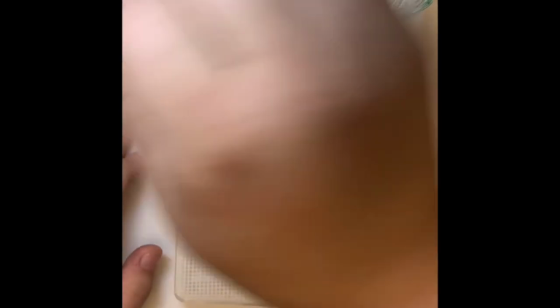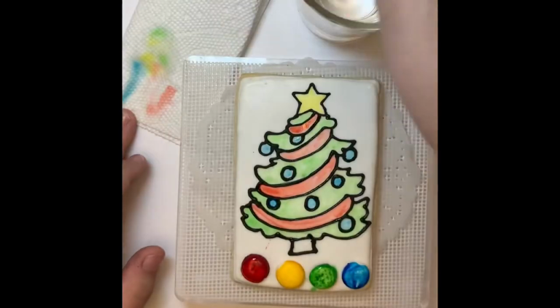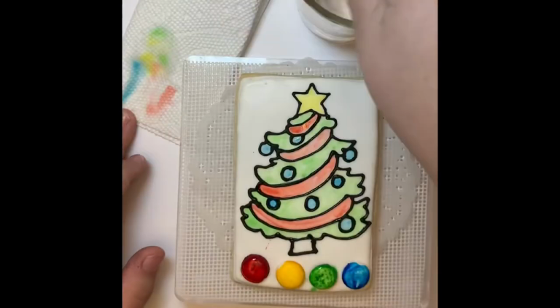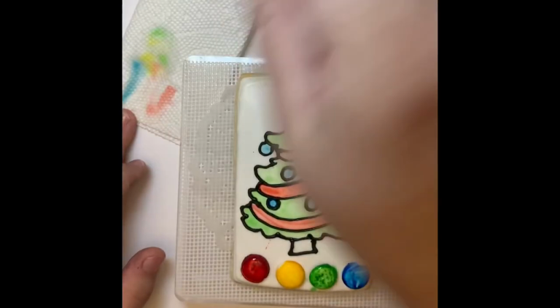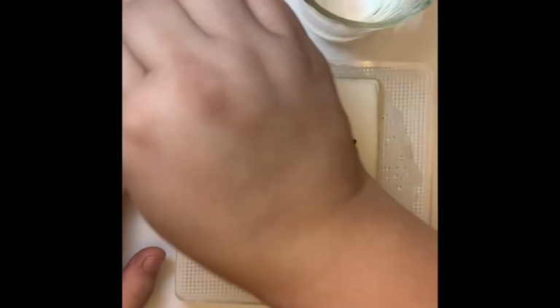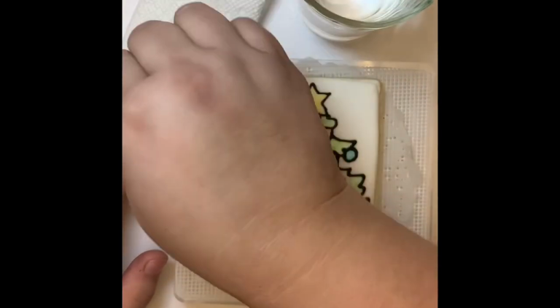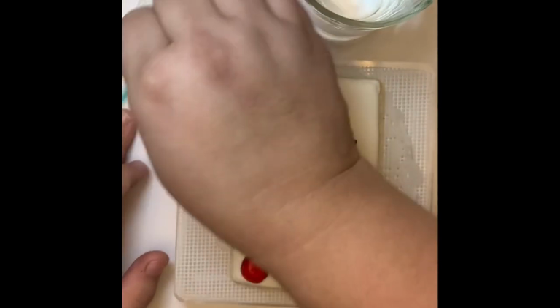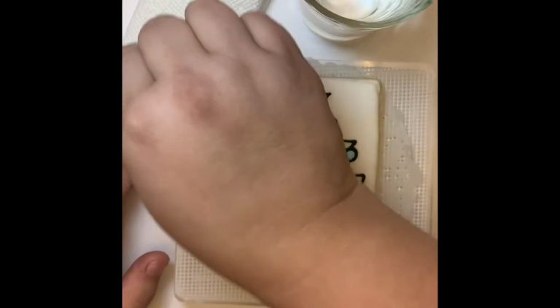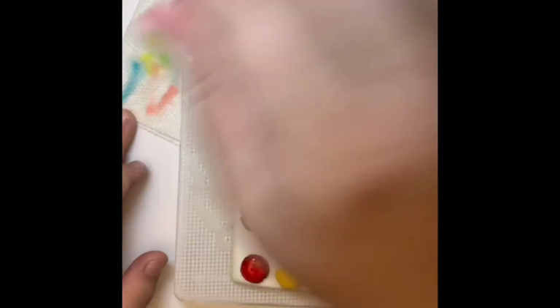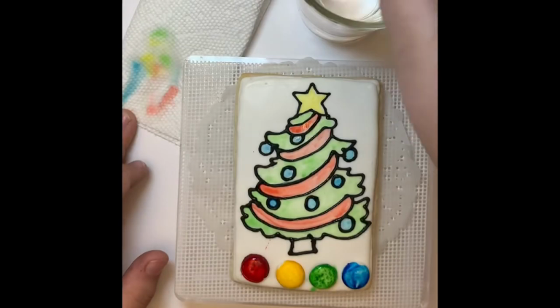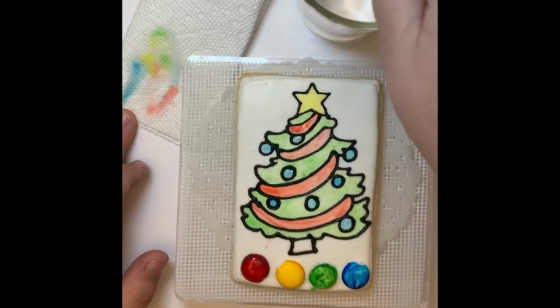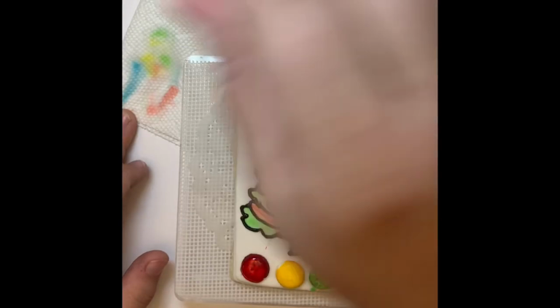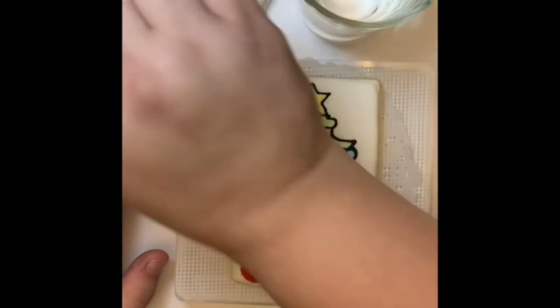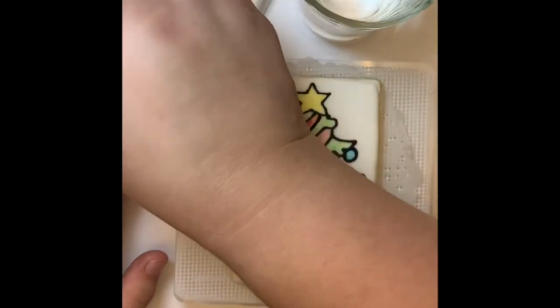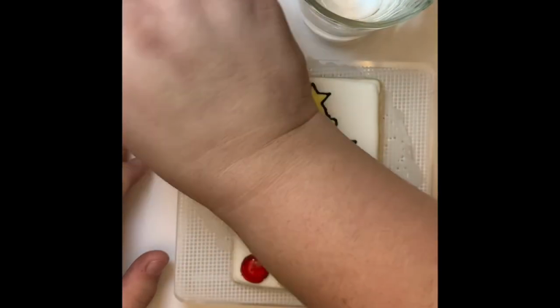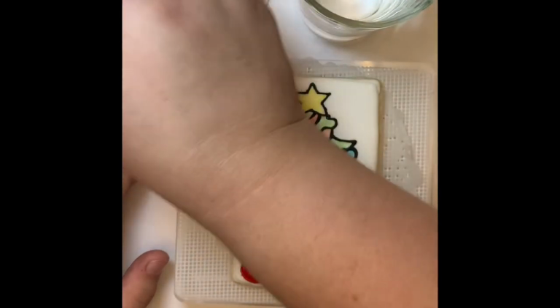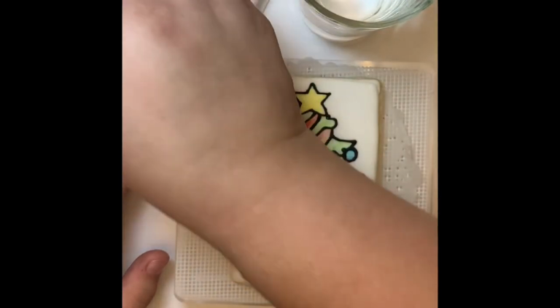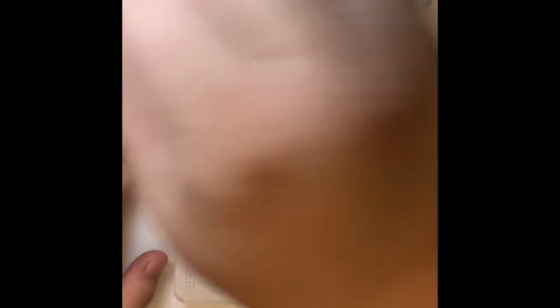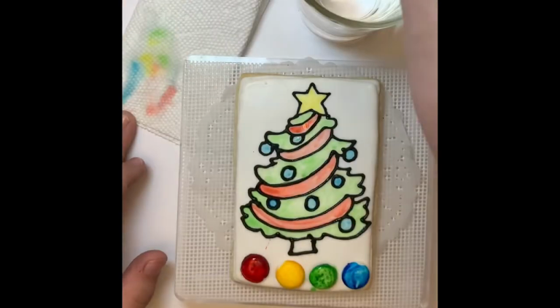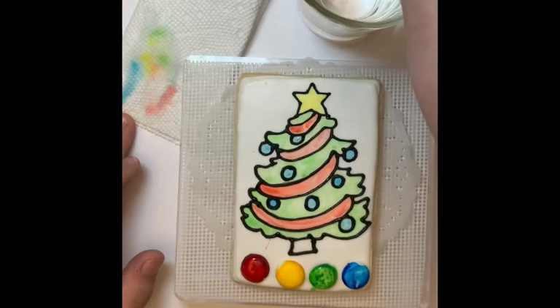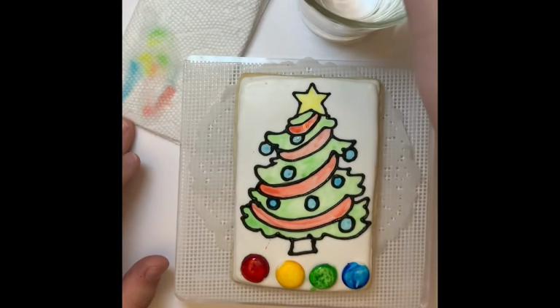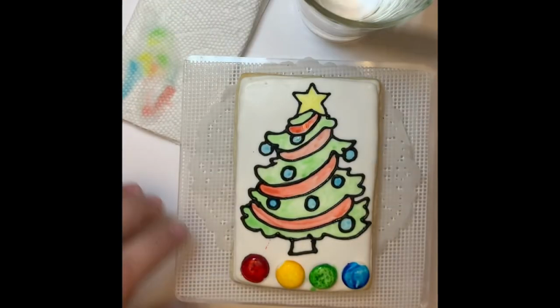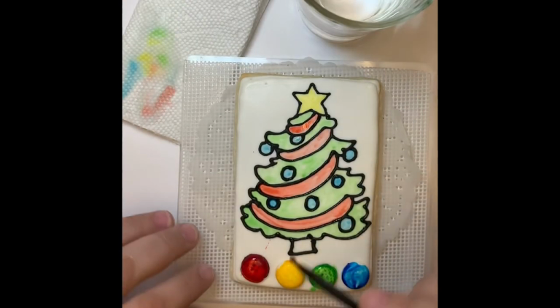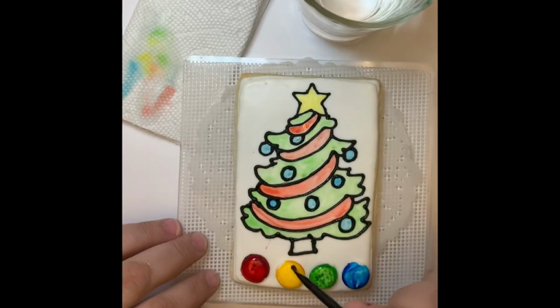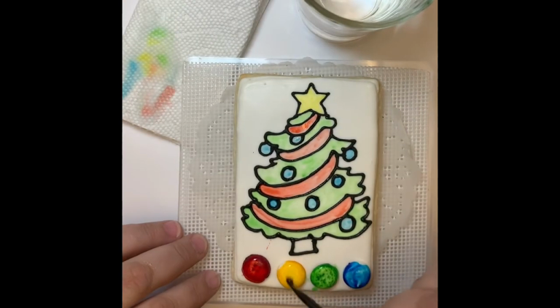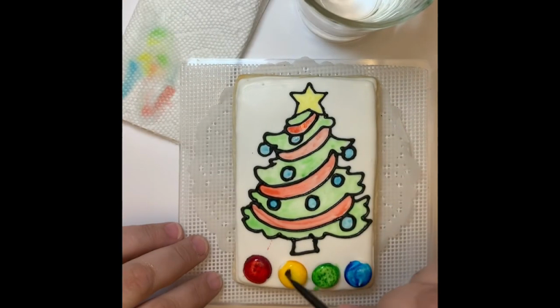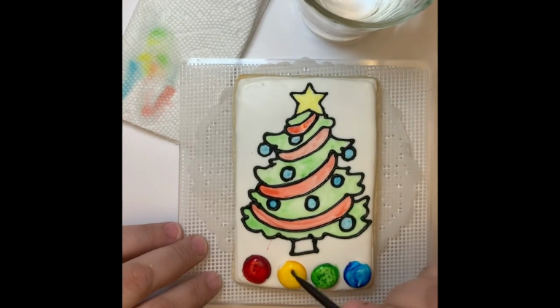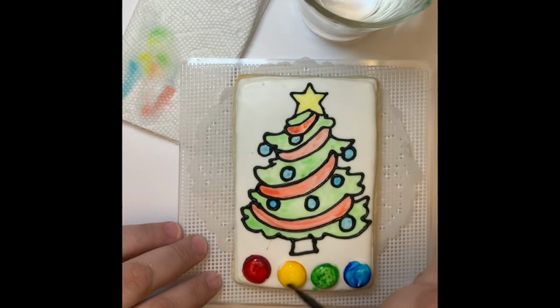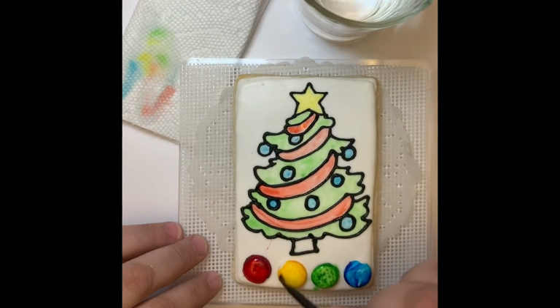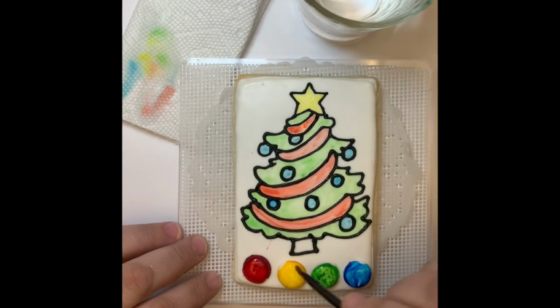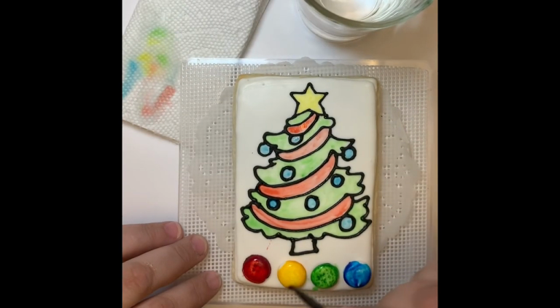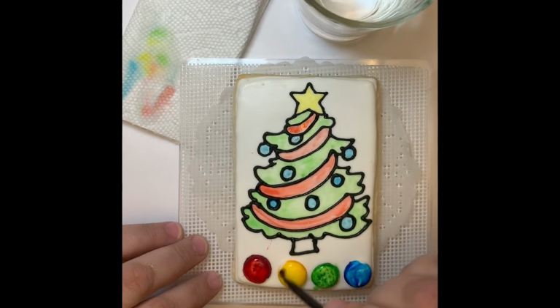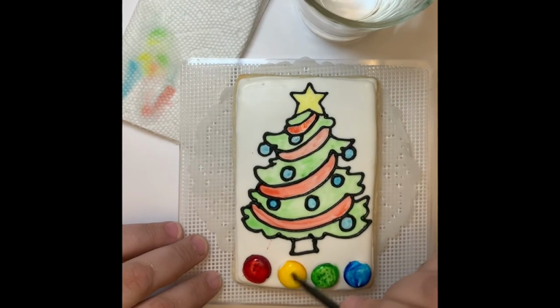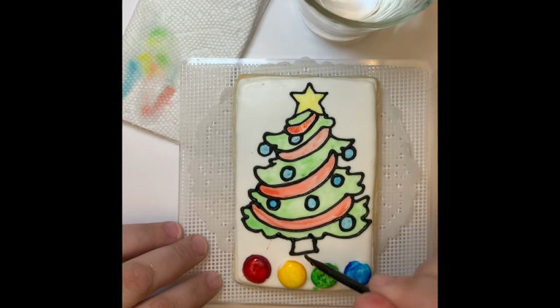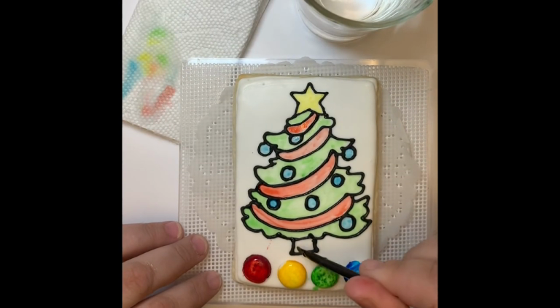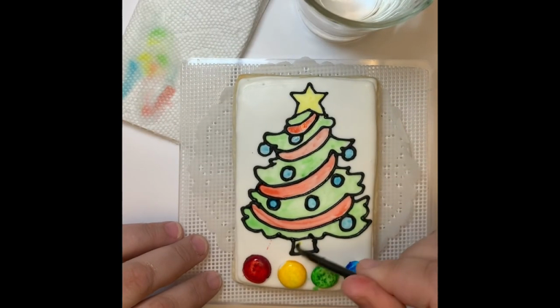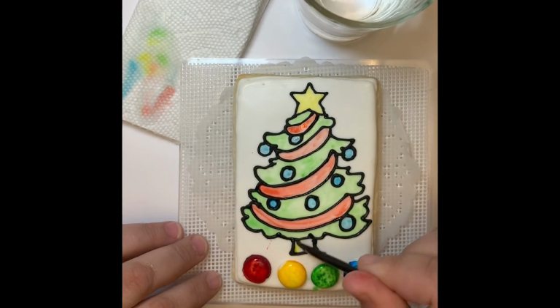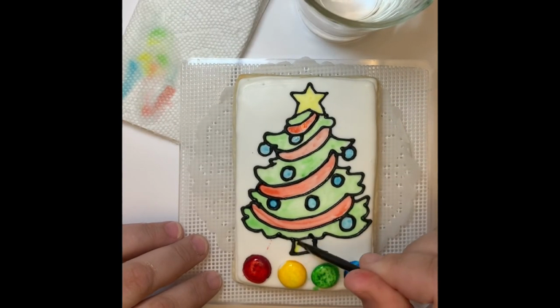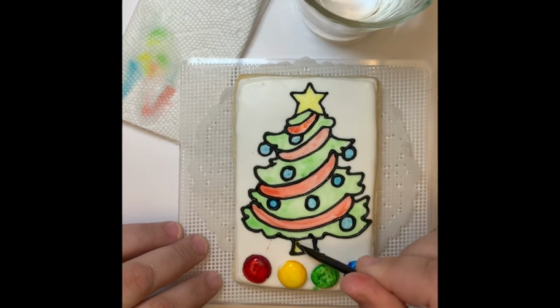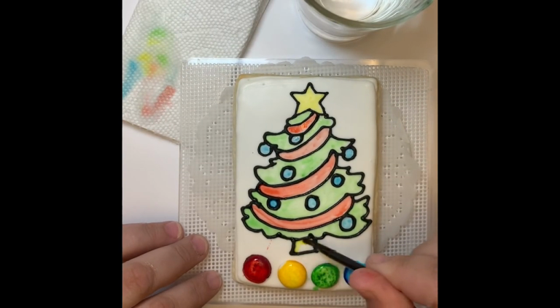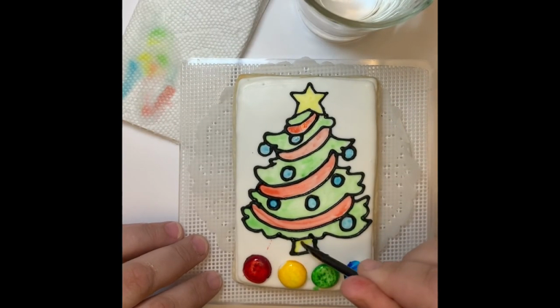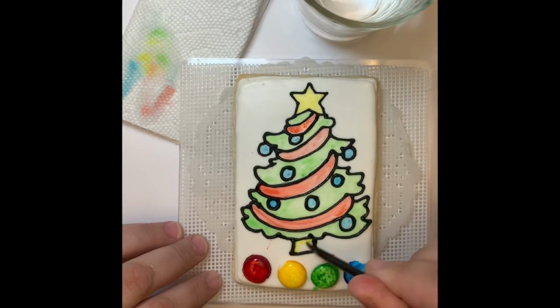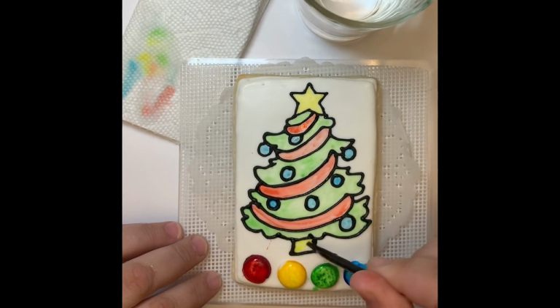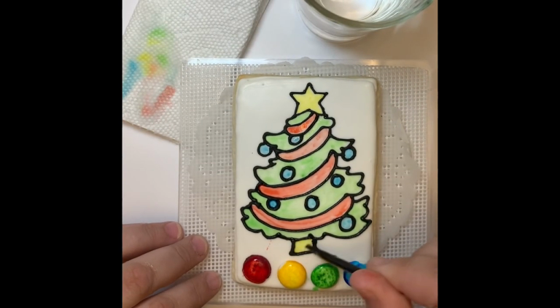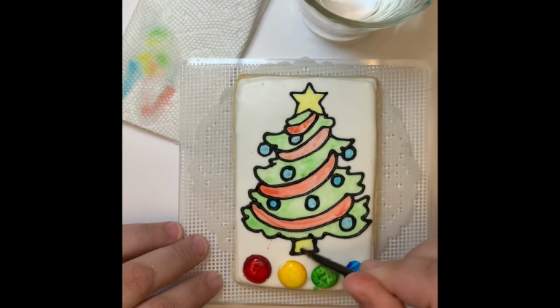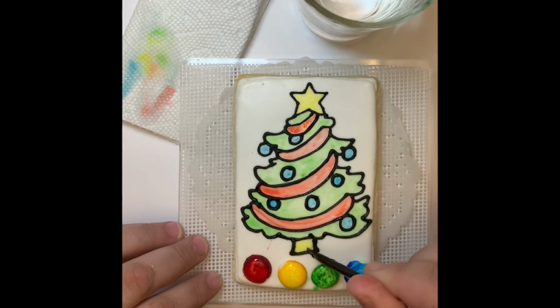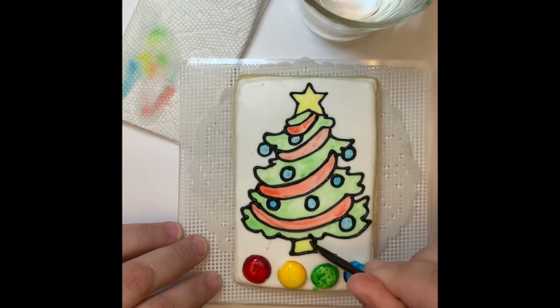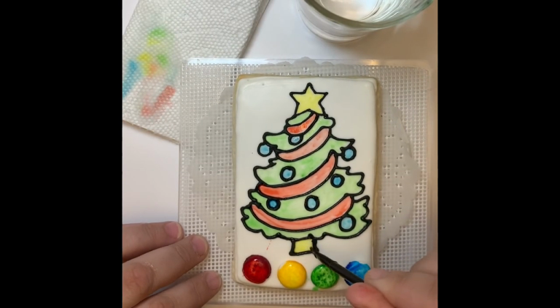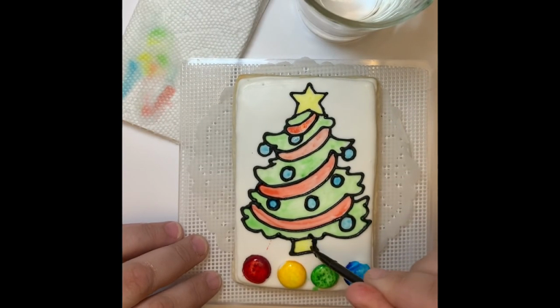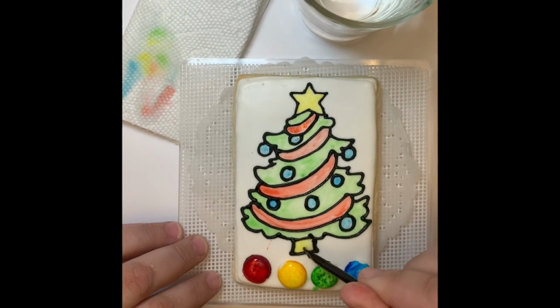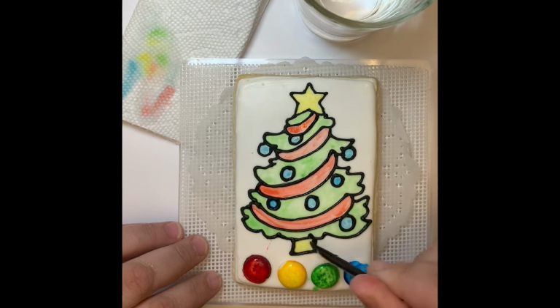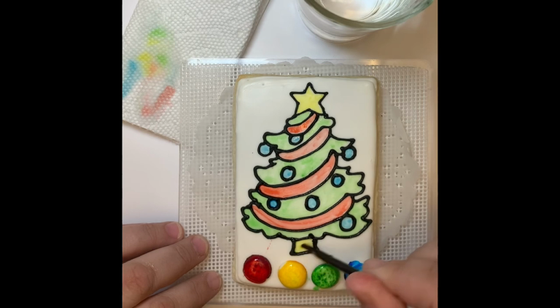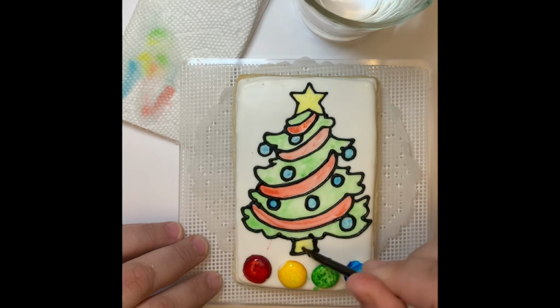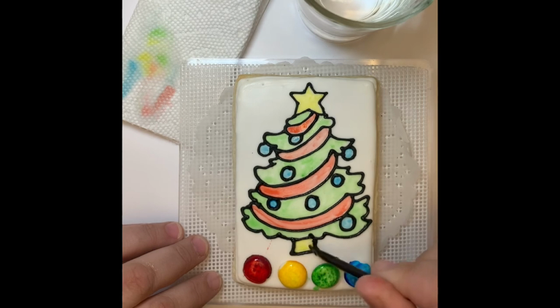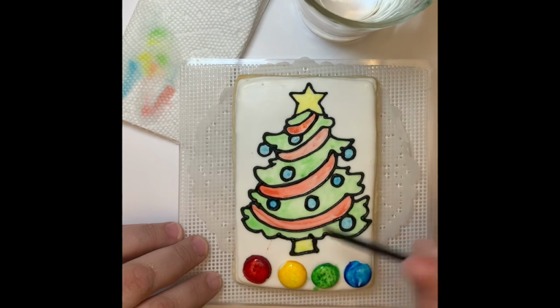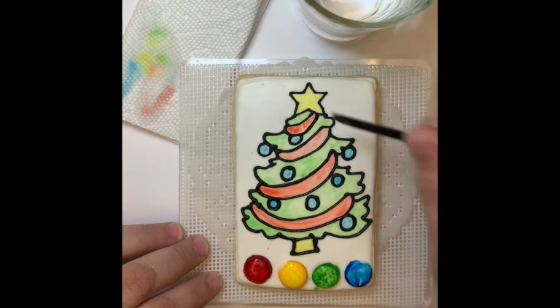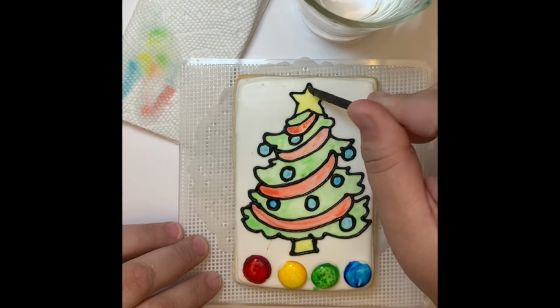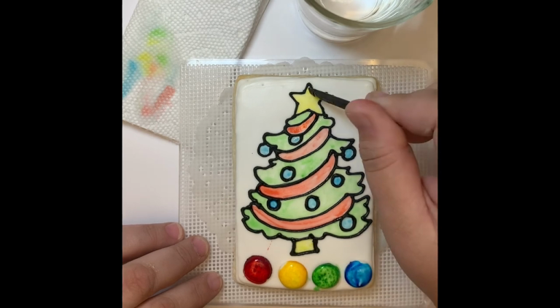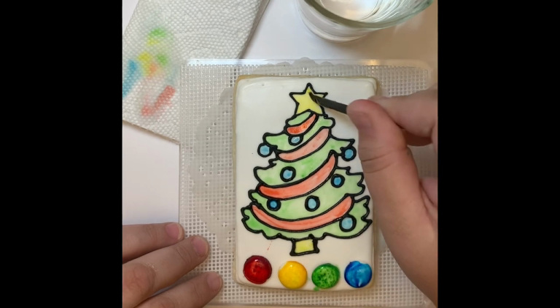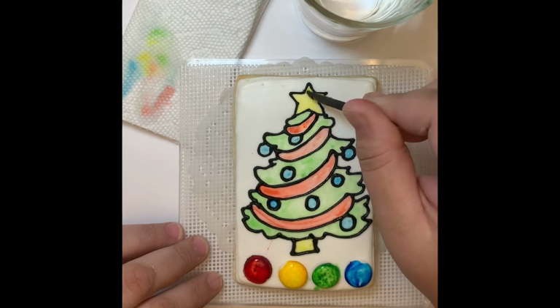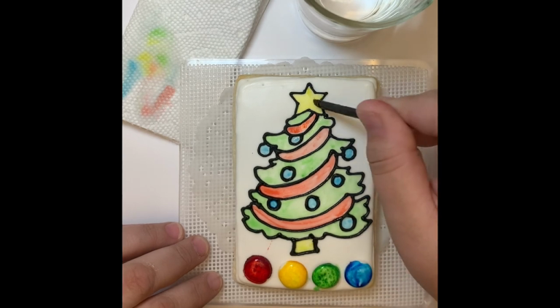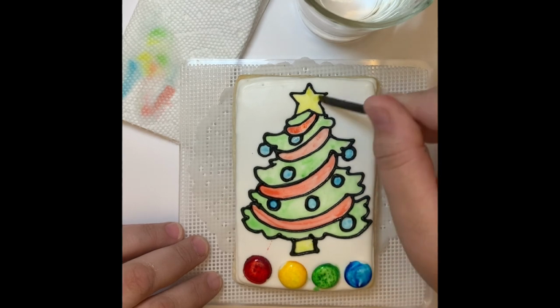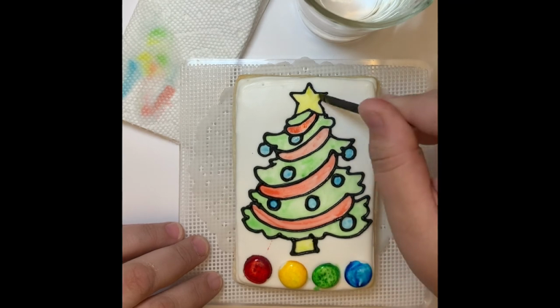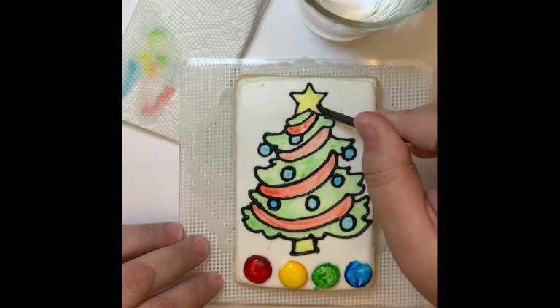Thank you so much for joining me, and I really hope this video helped you make your own paint your own cookies.